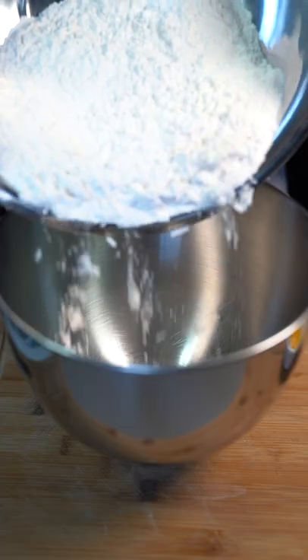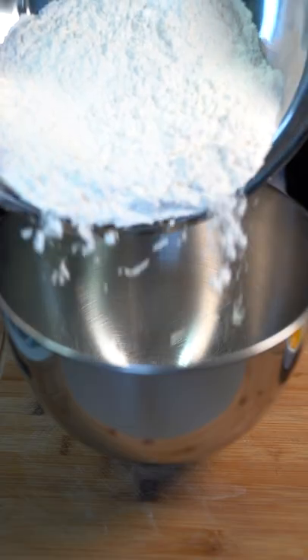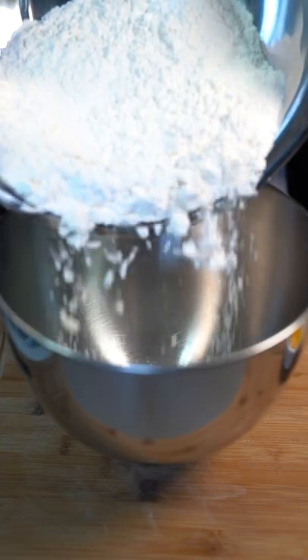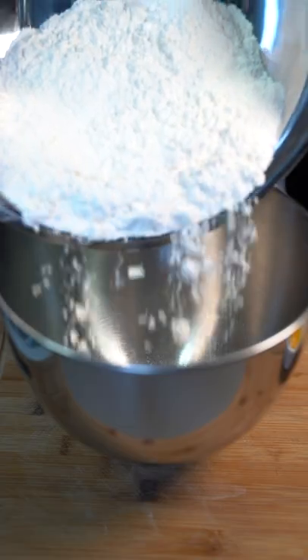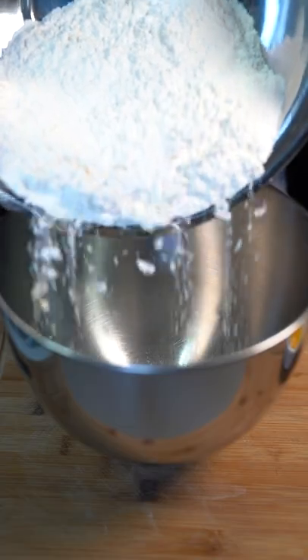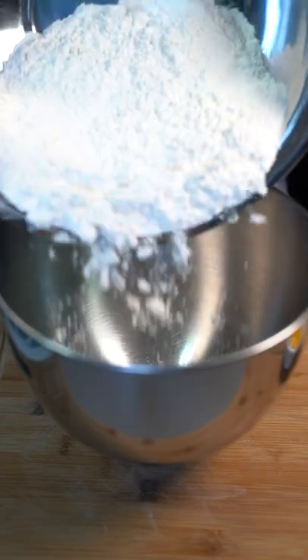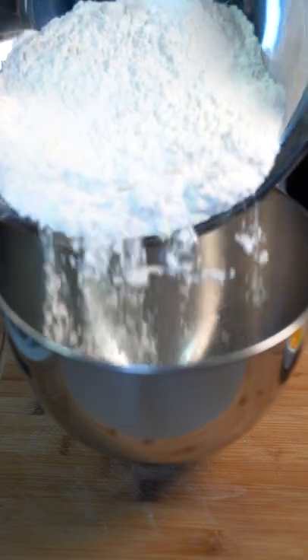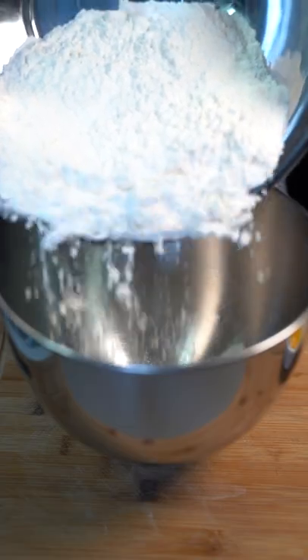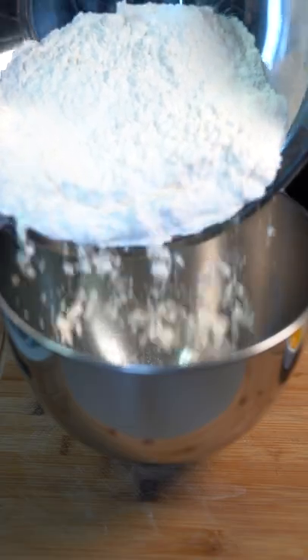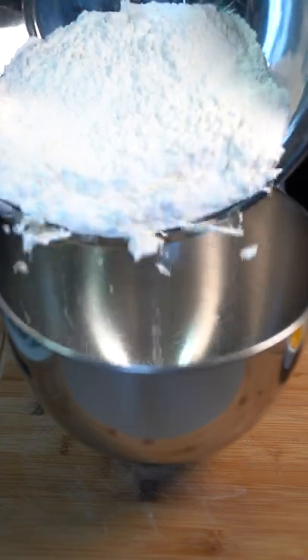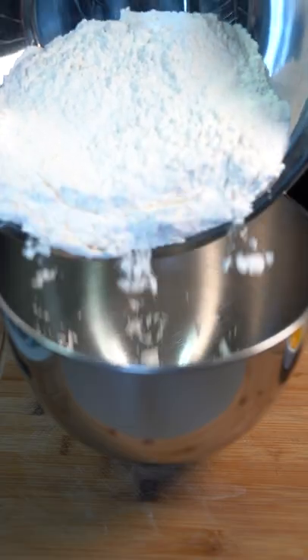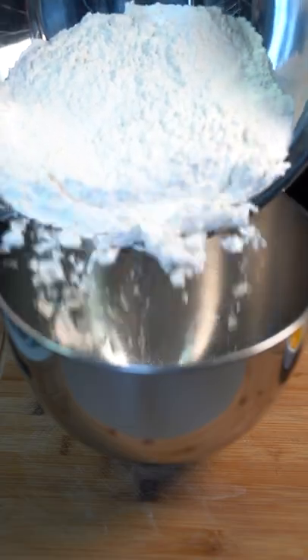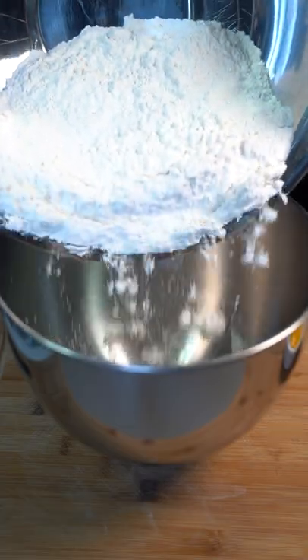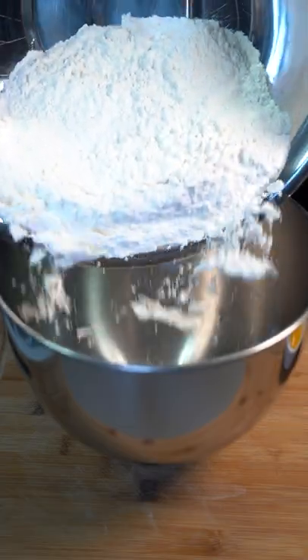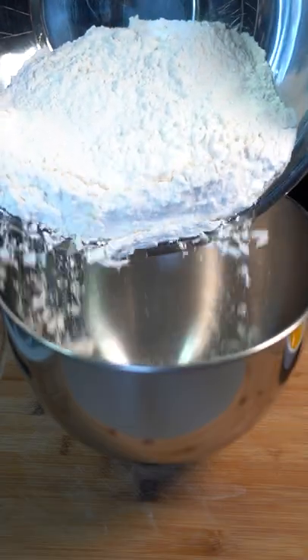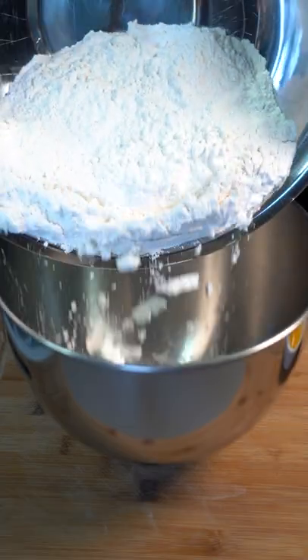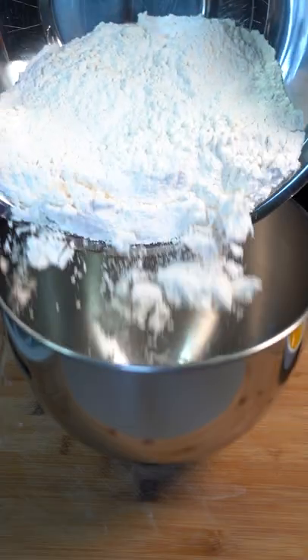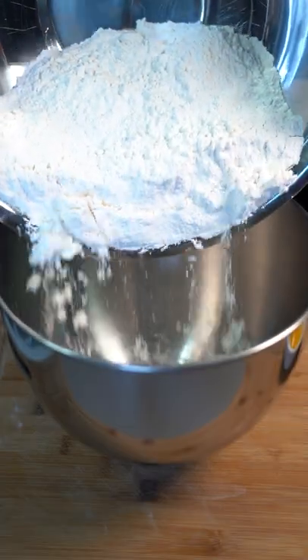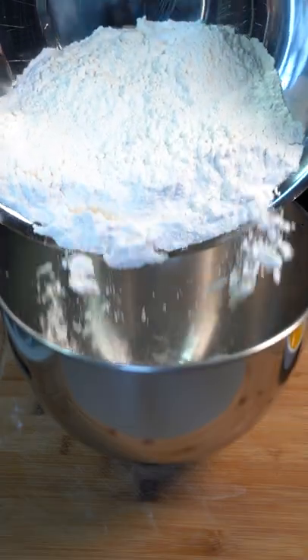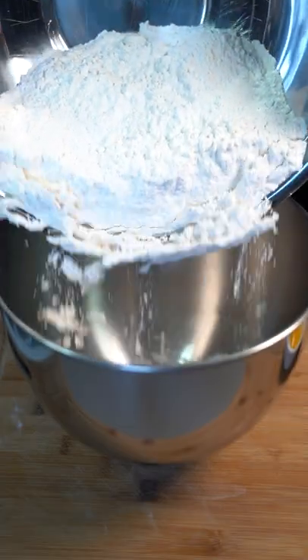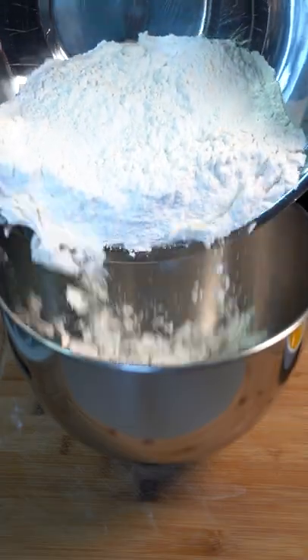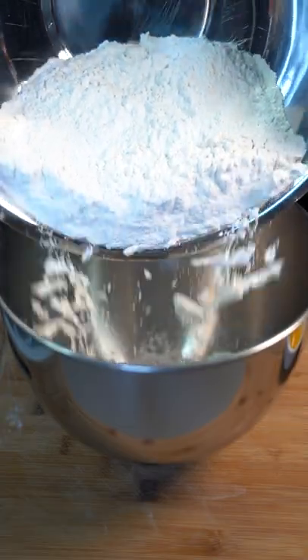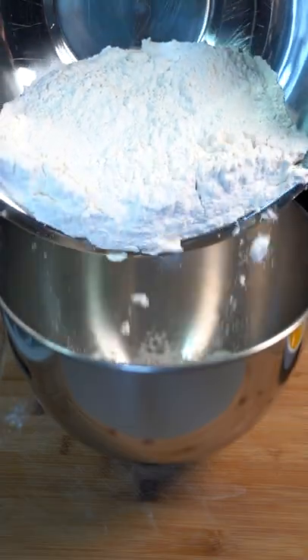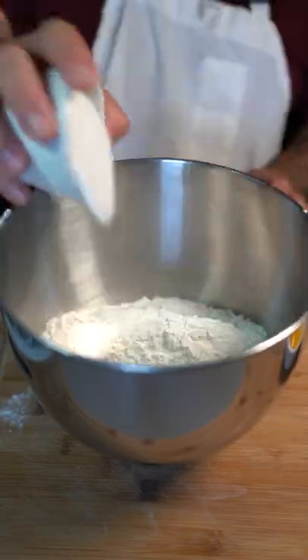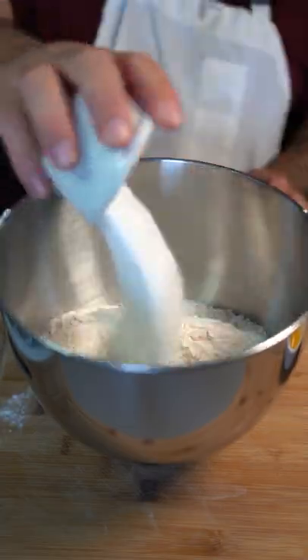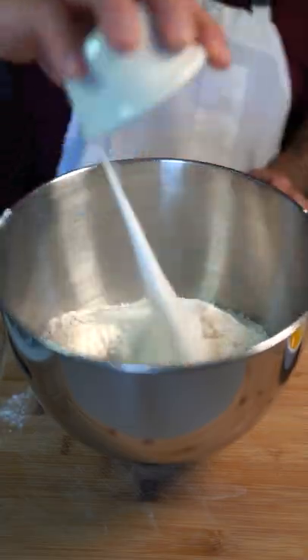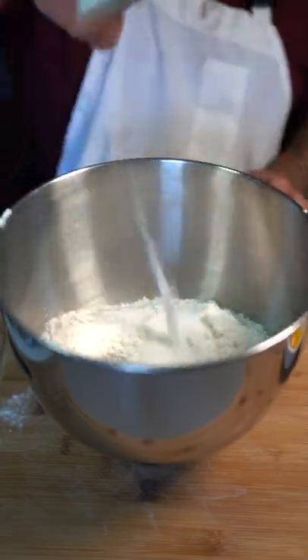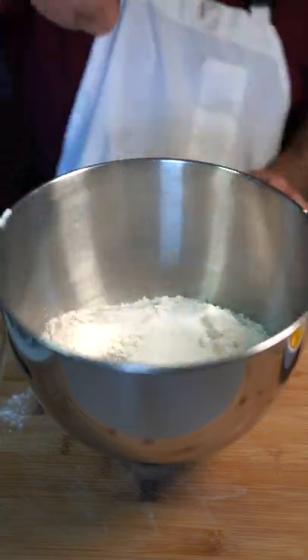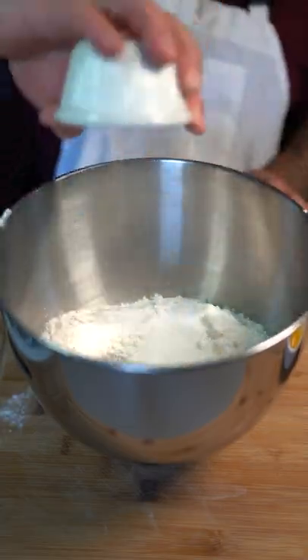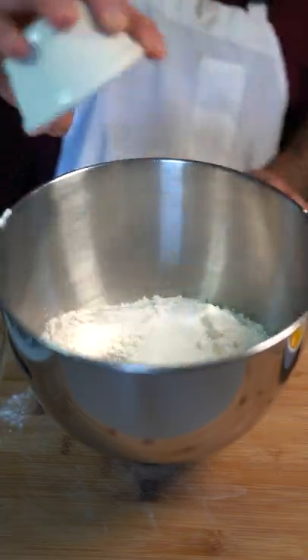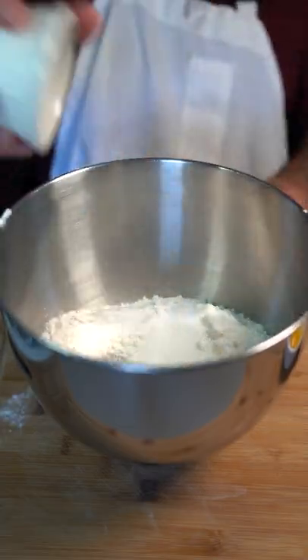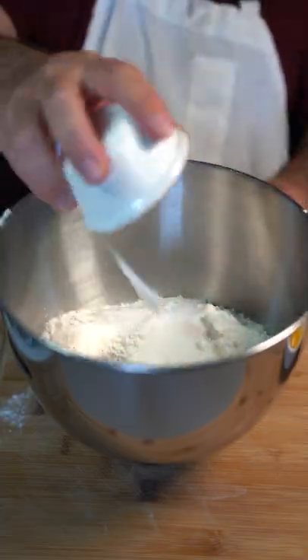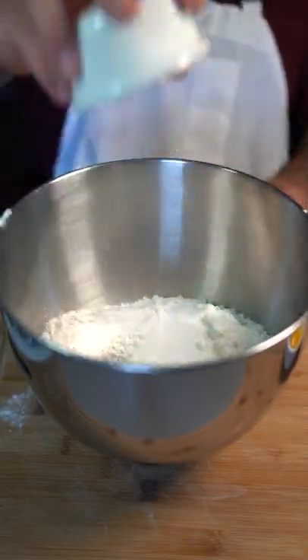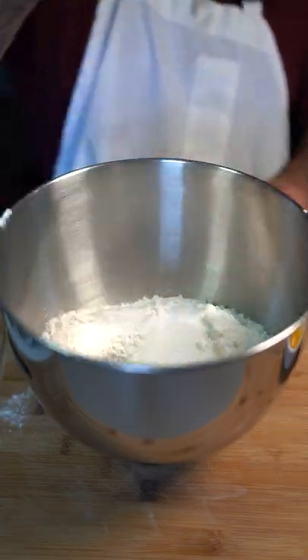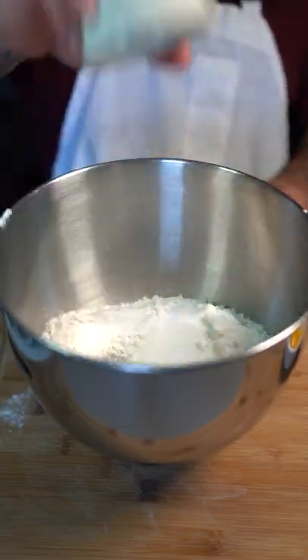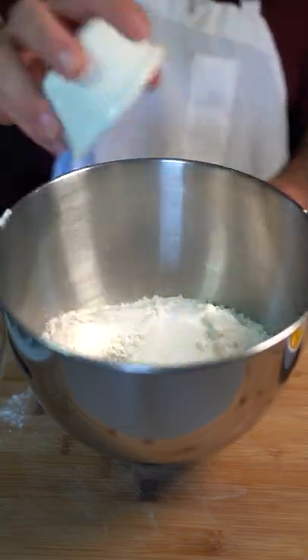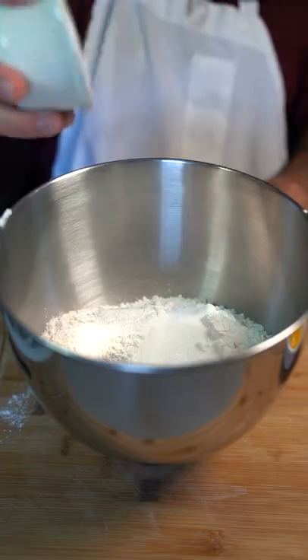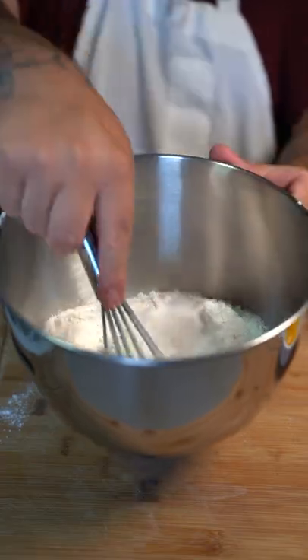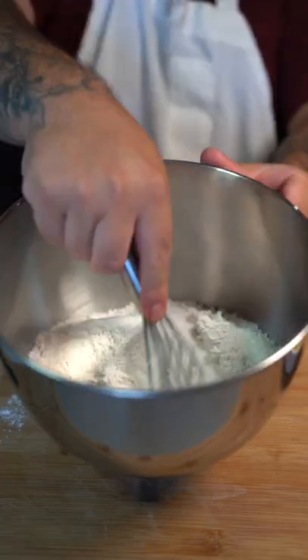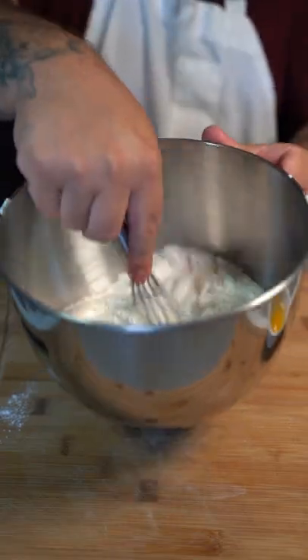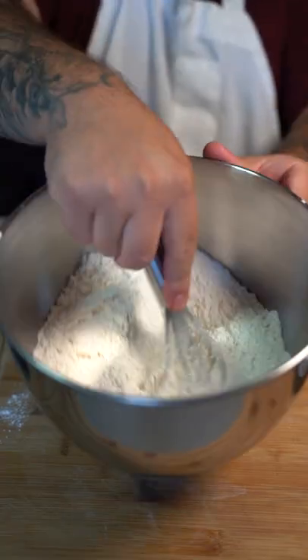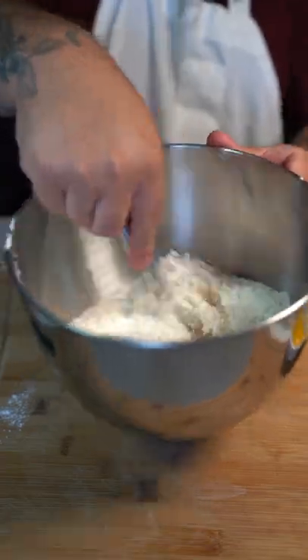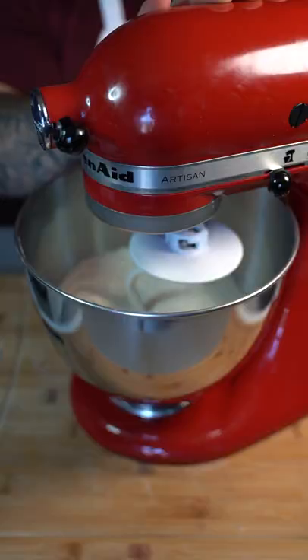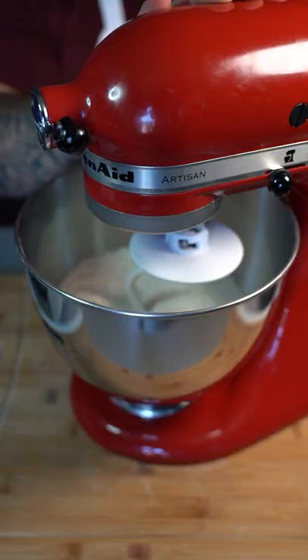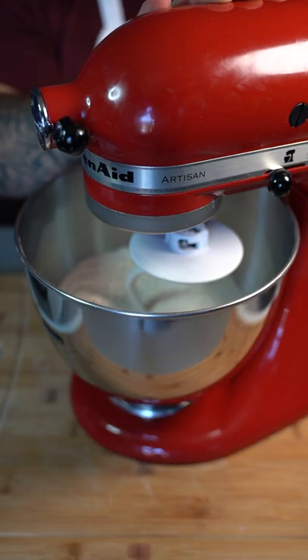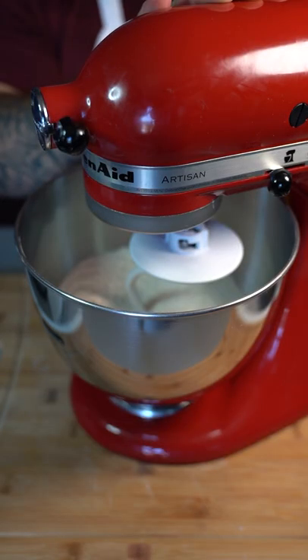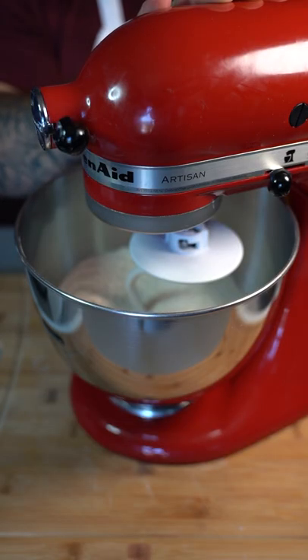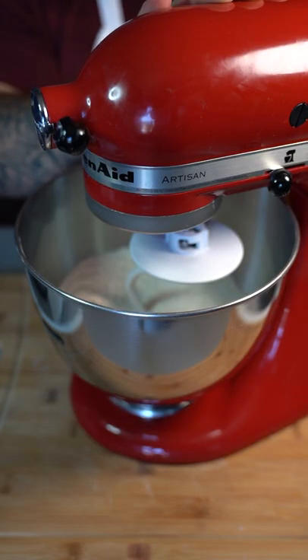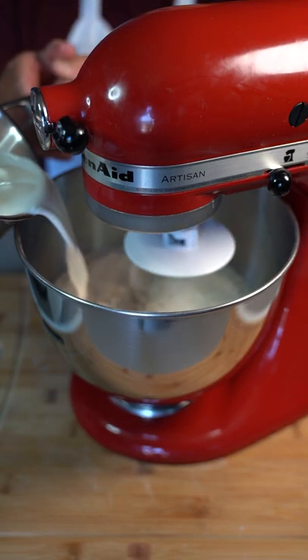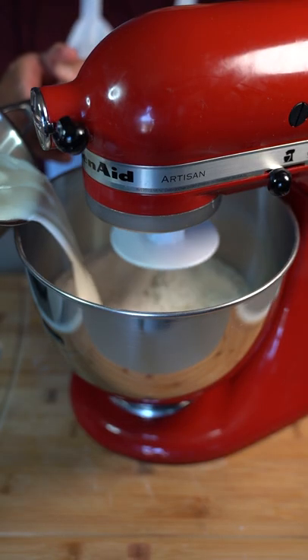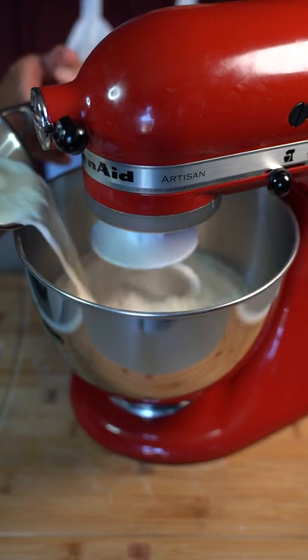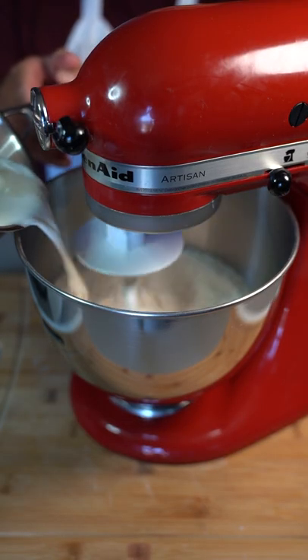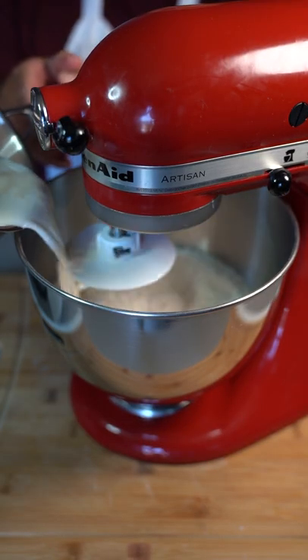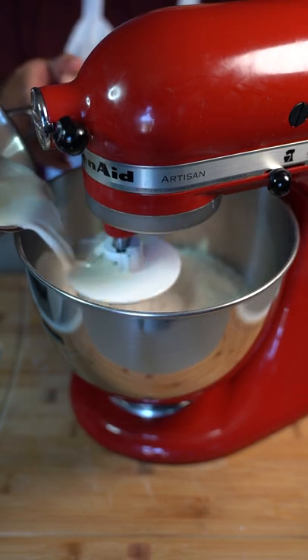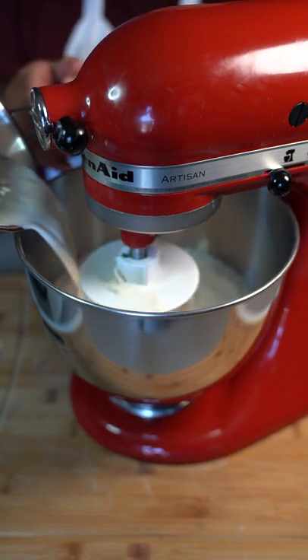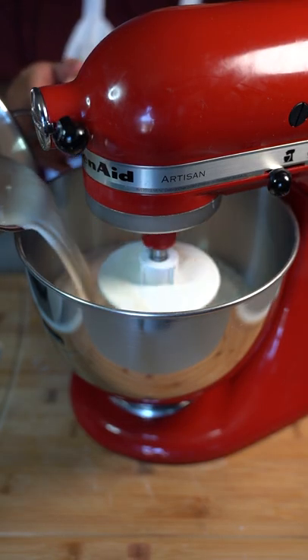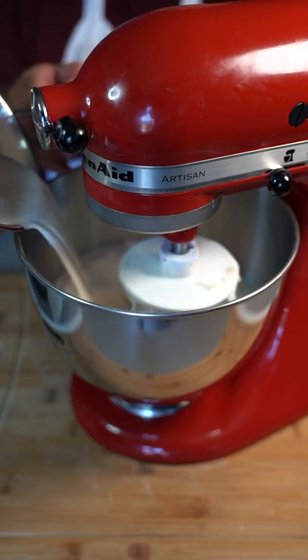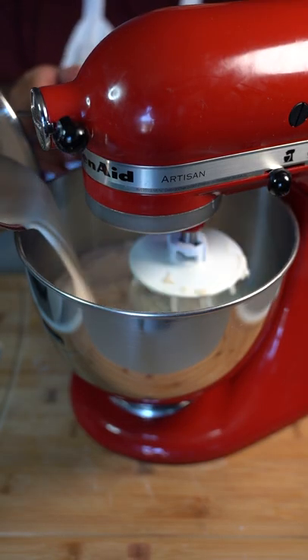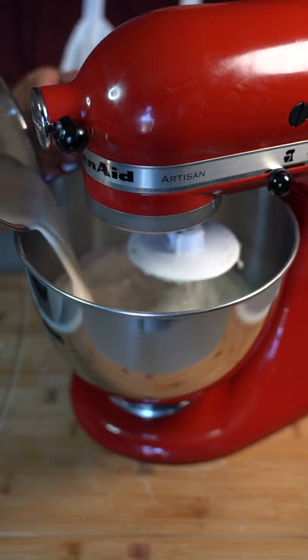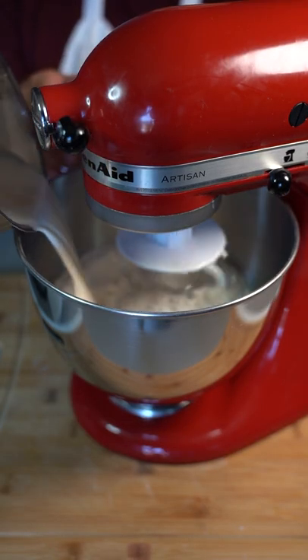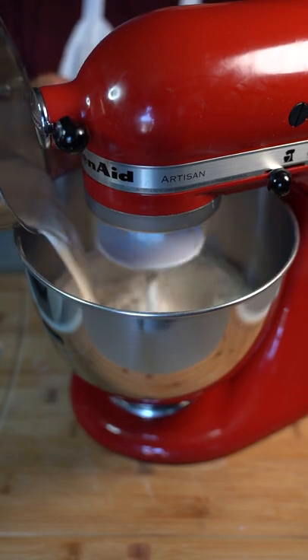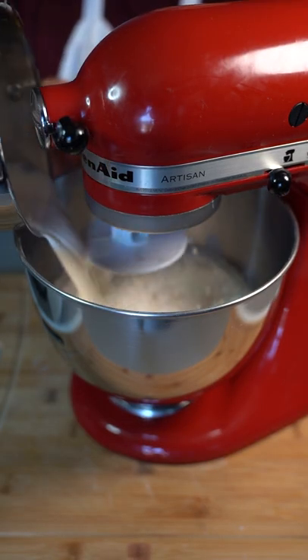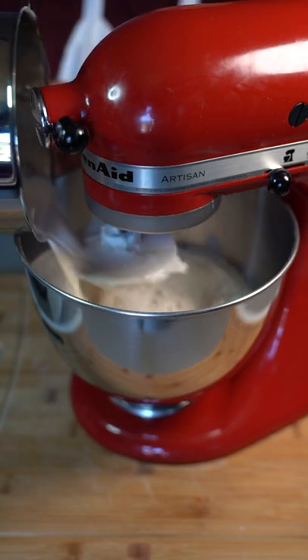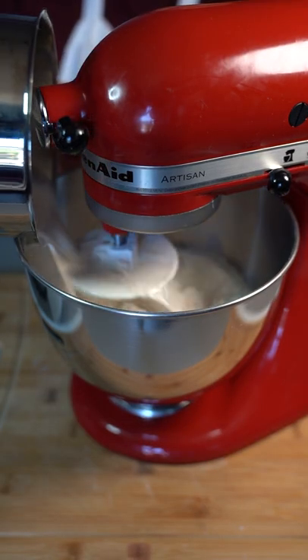Into a separate bowl go in there with four cups of bread flour, half cup sugar, and a pinch of salt. Put that to mix and pour in your milk and yeast mixture.